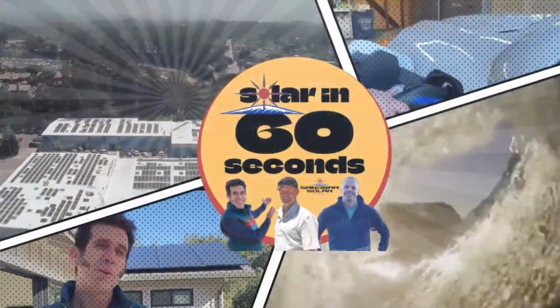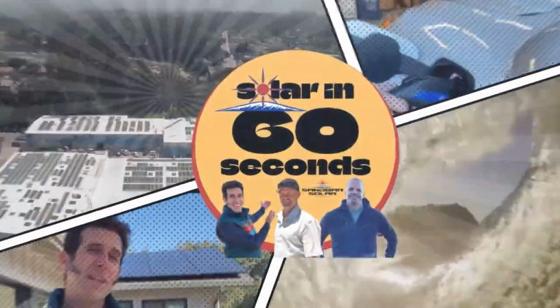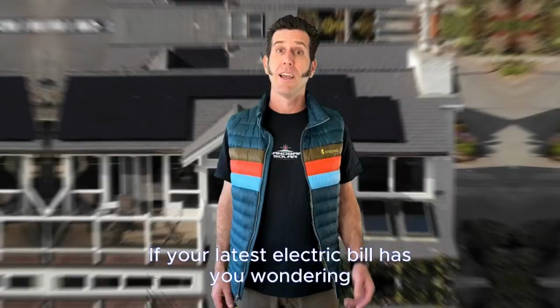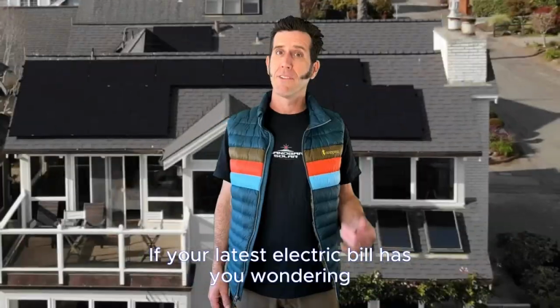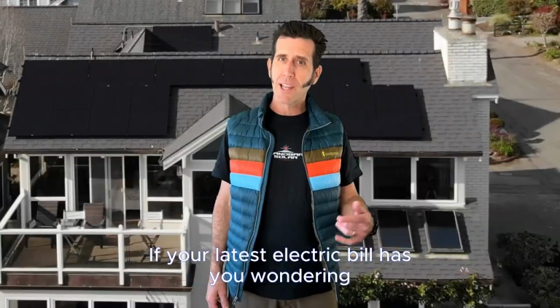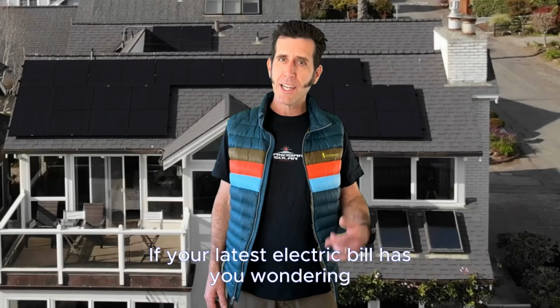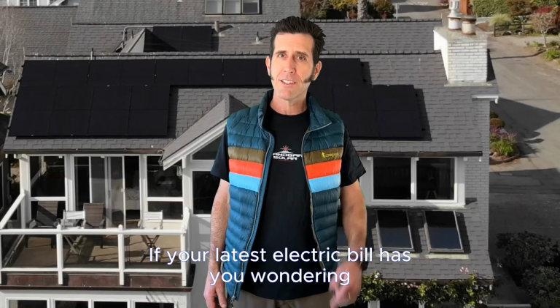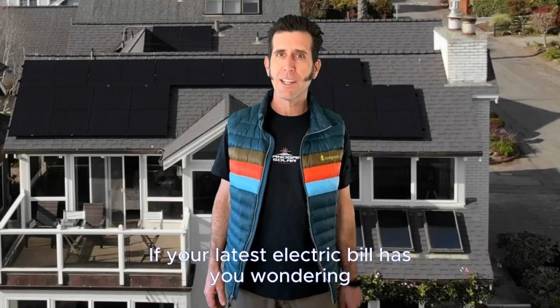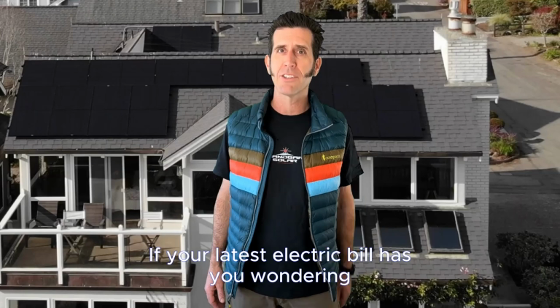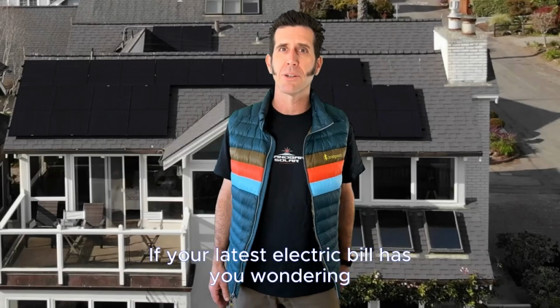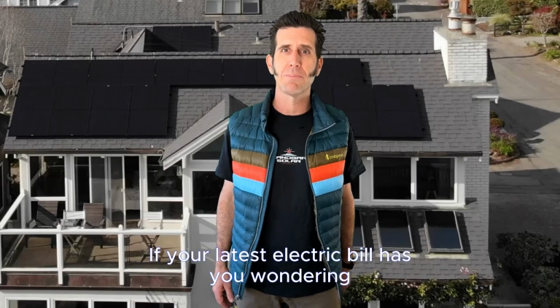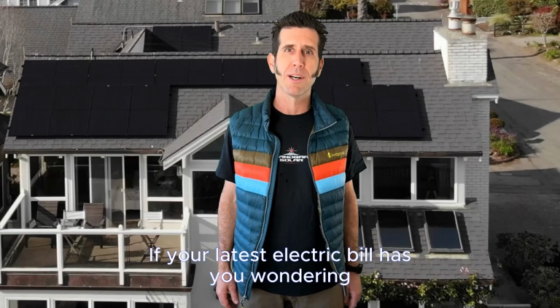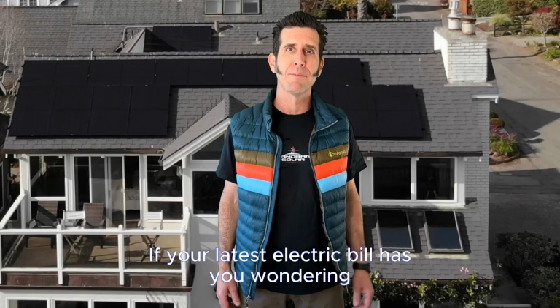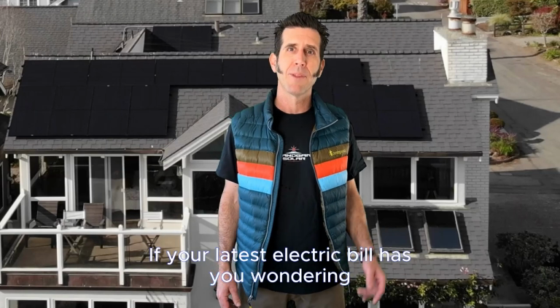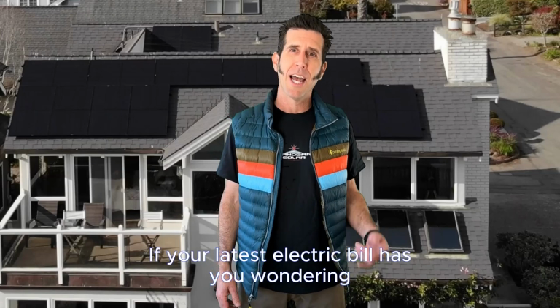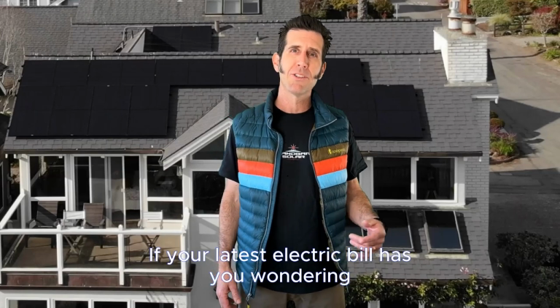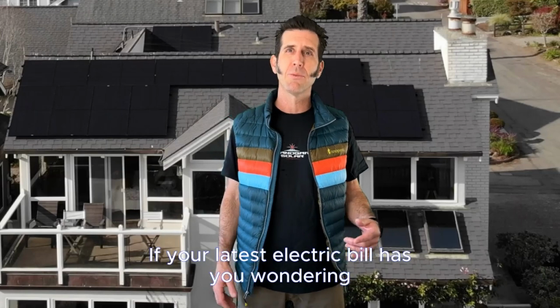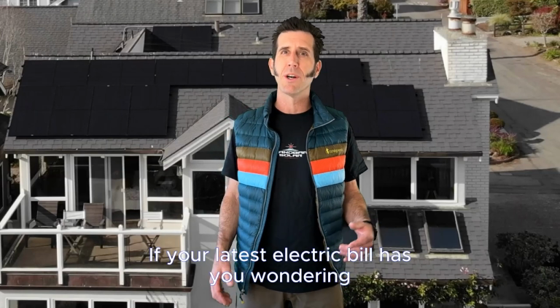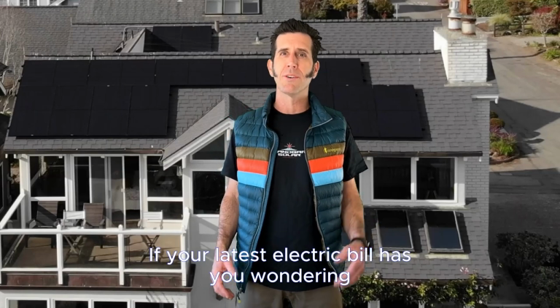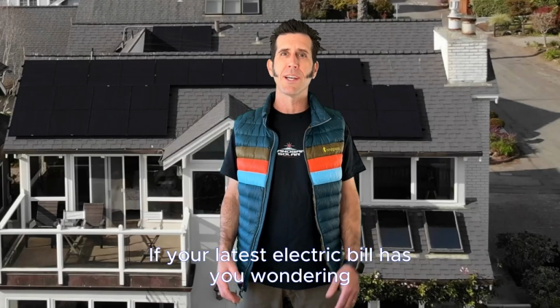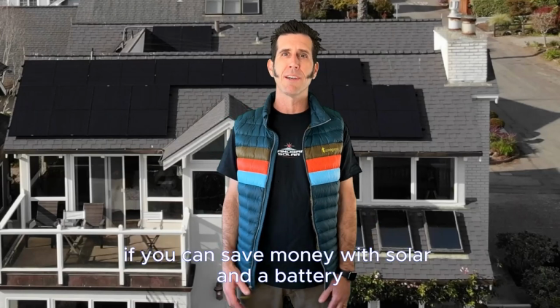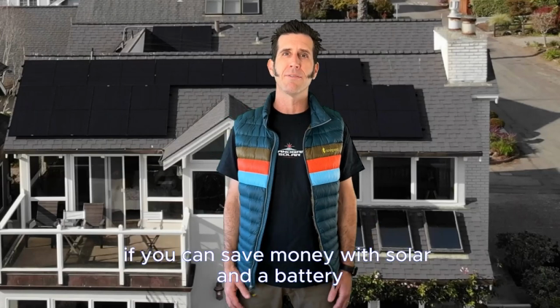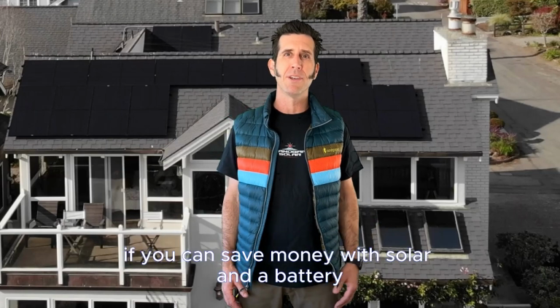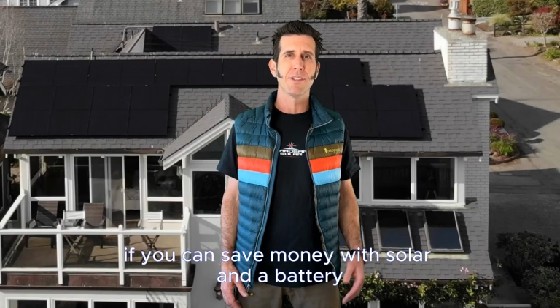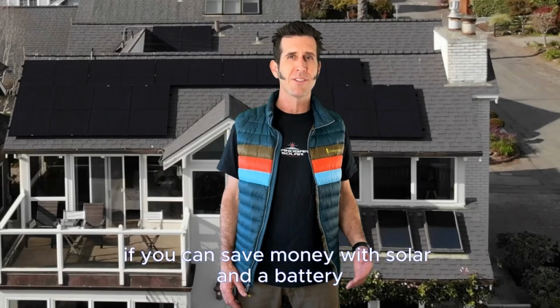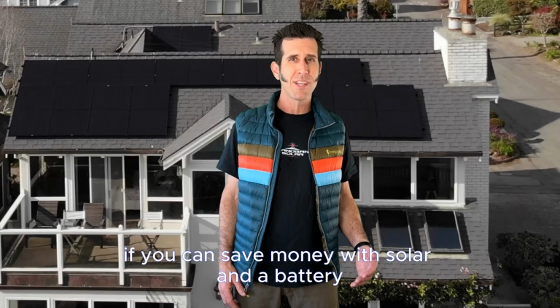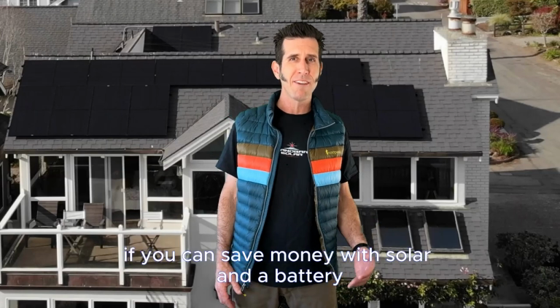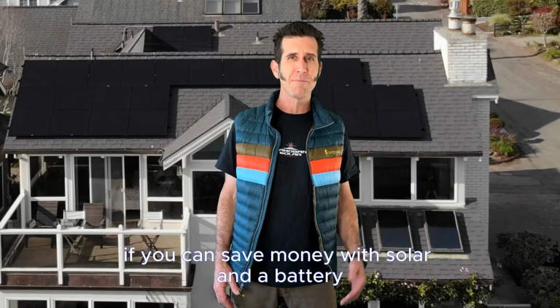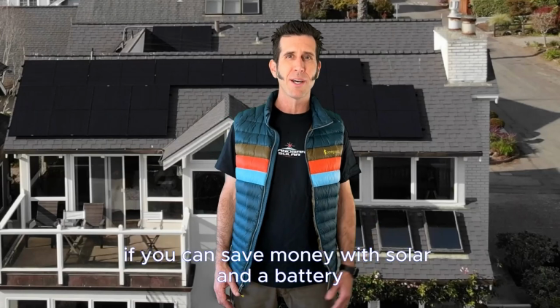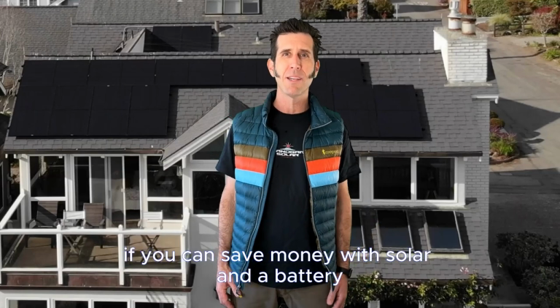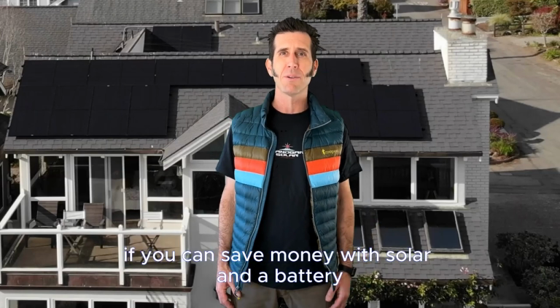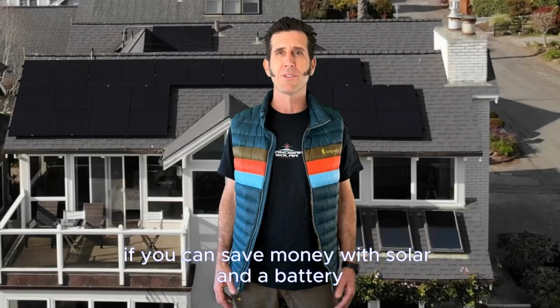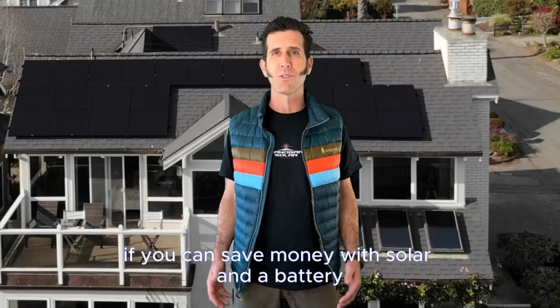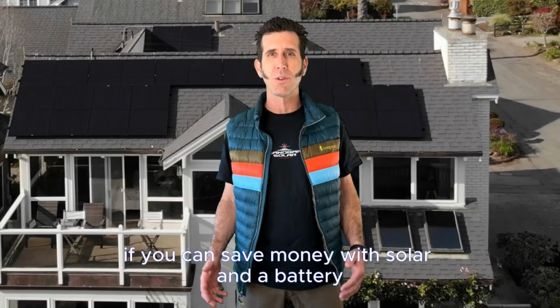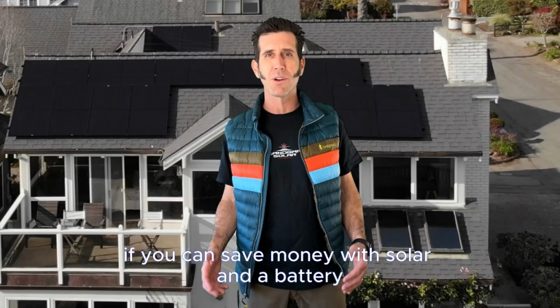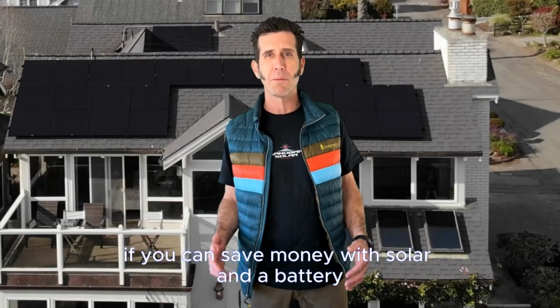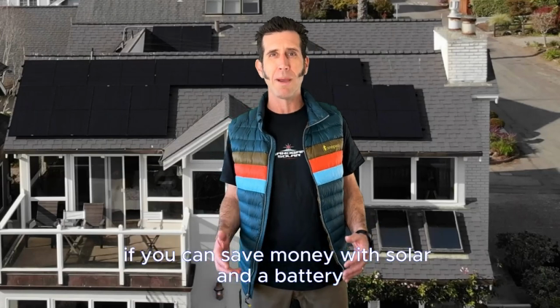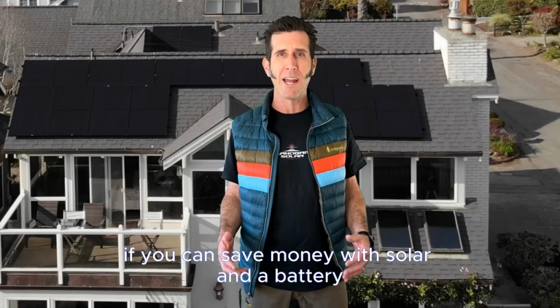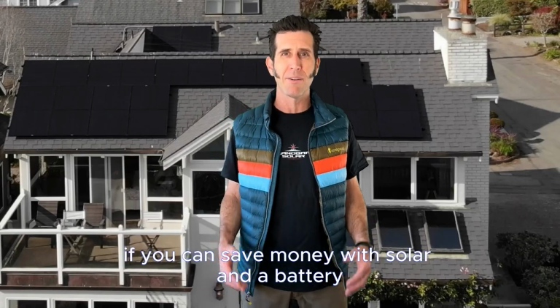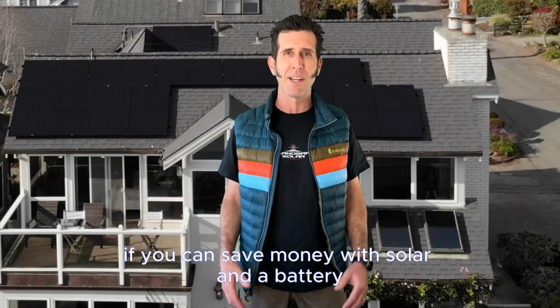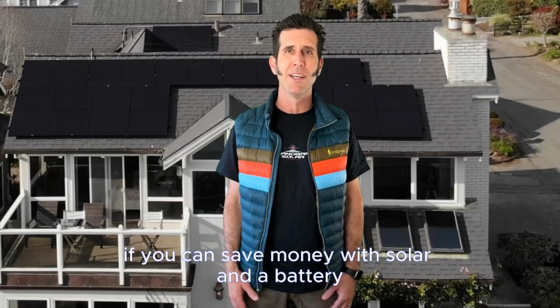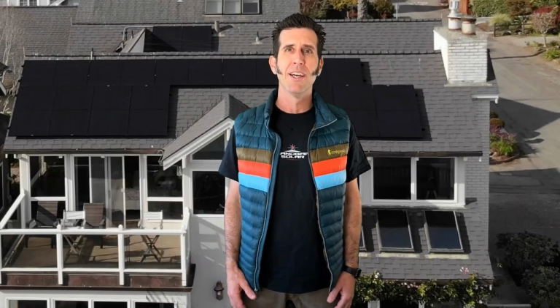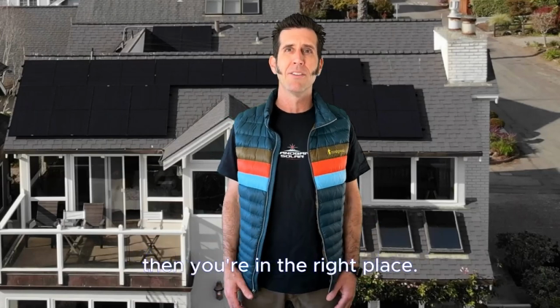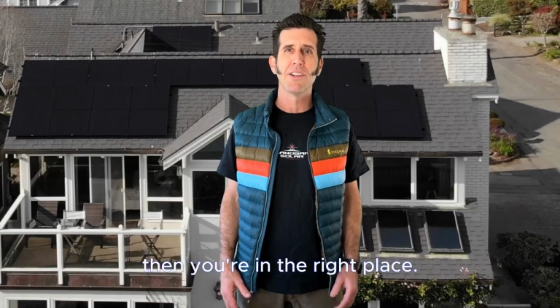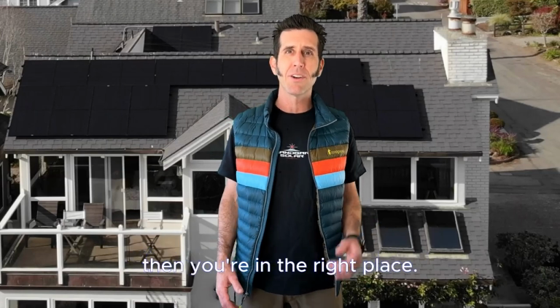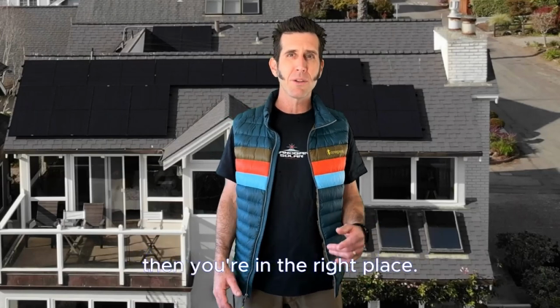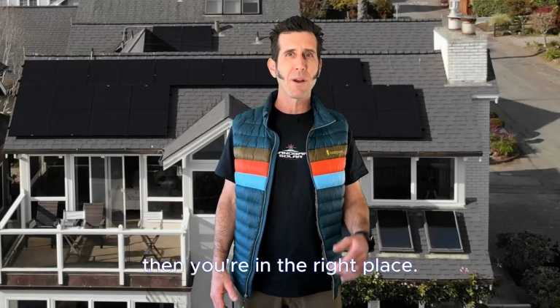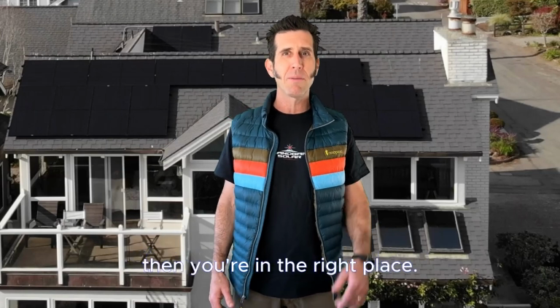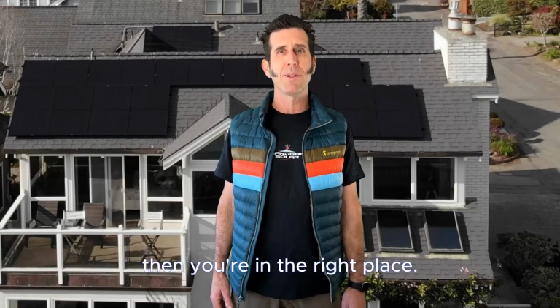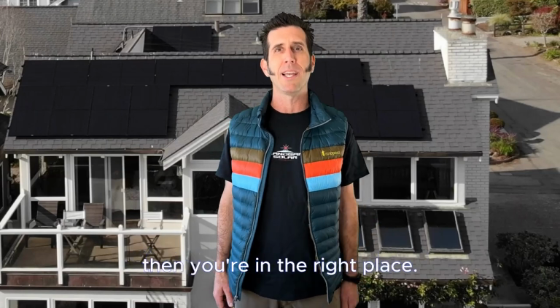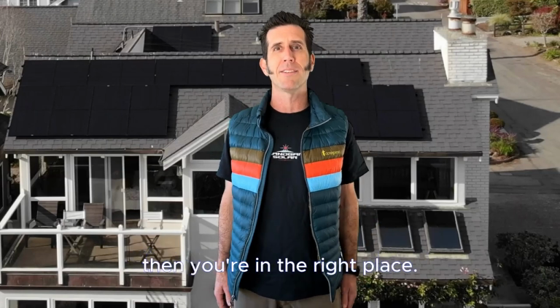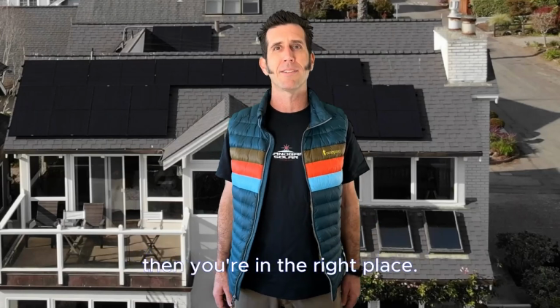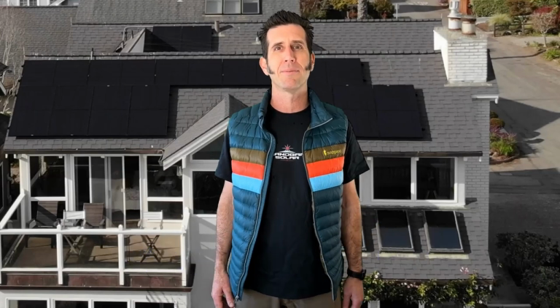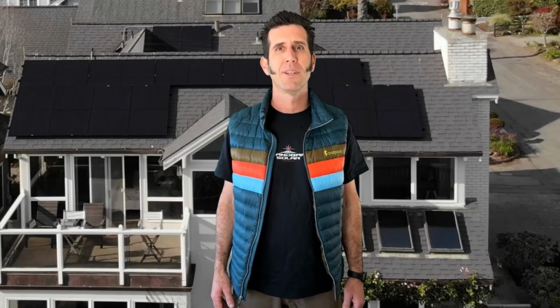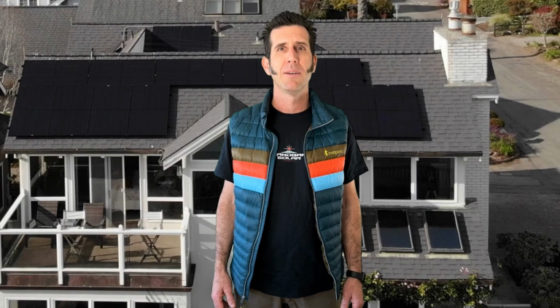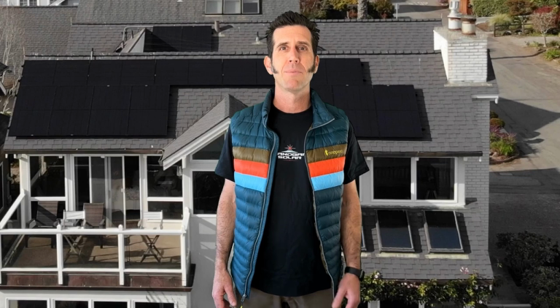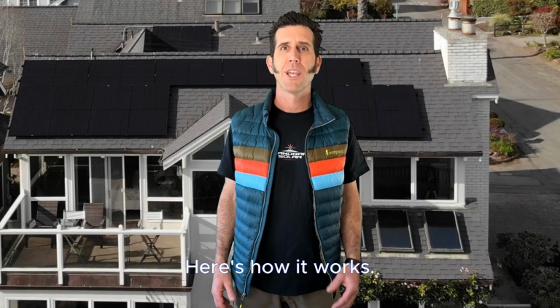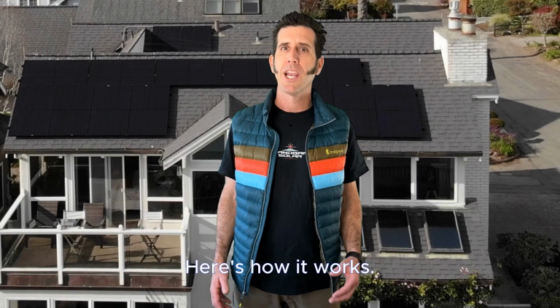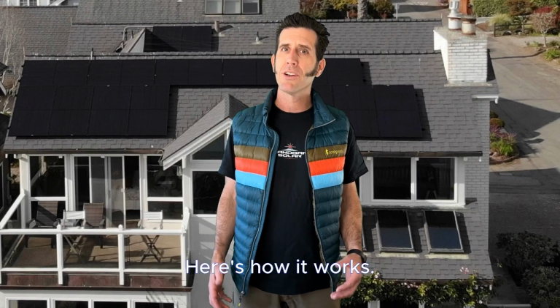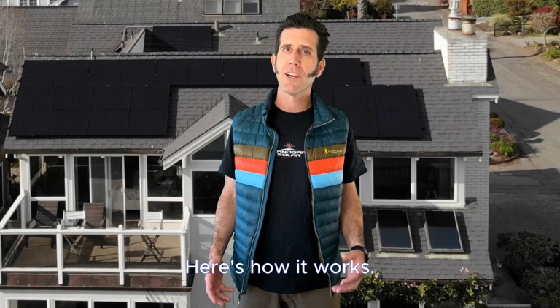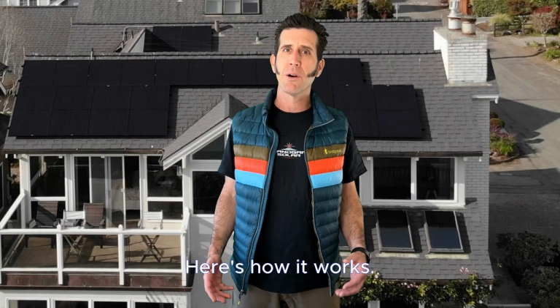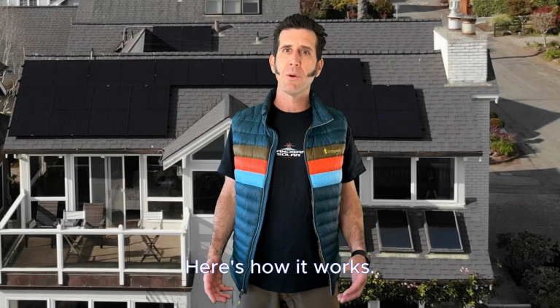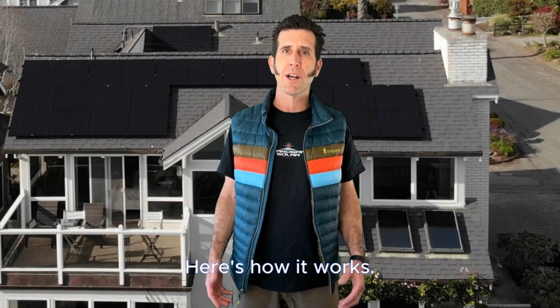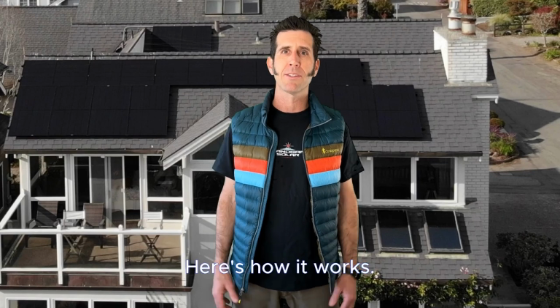If your latest electric bill has you wondering if you can save money with solar and a battery, then you're in the right place. Here's how it works.